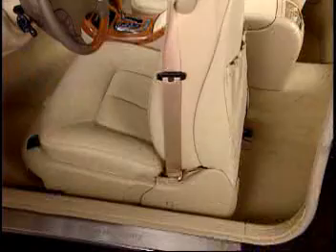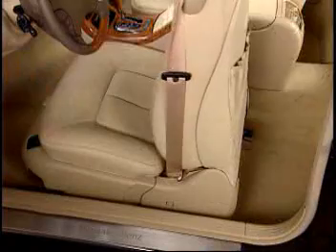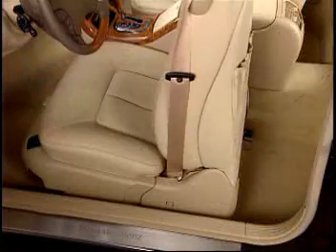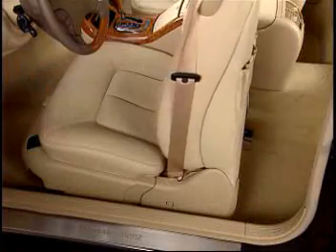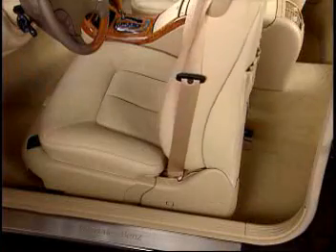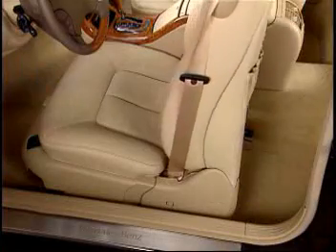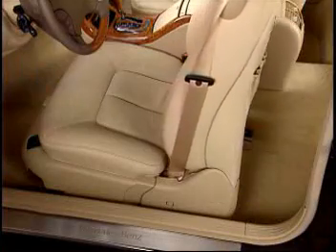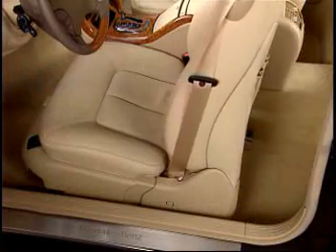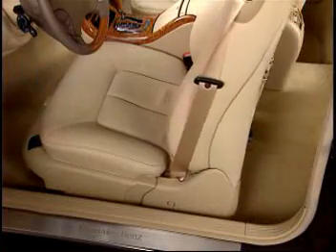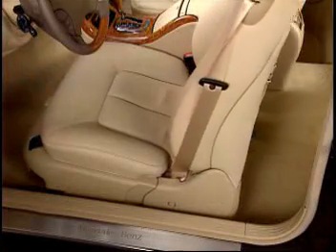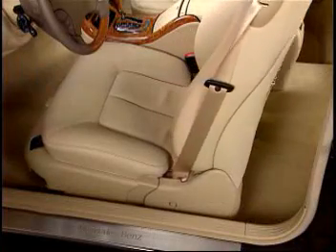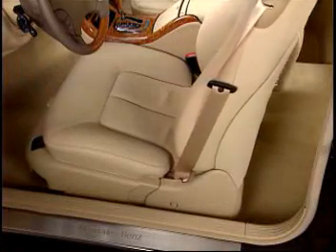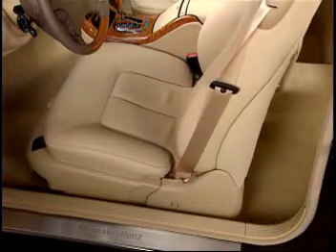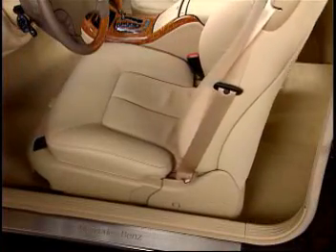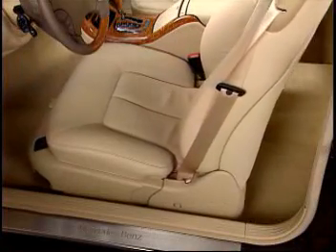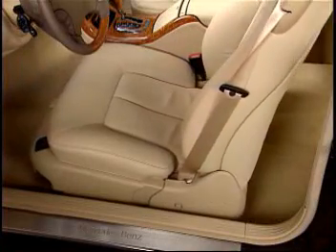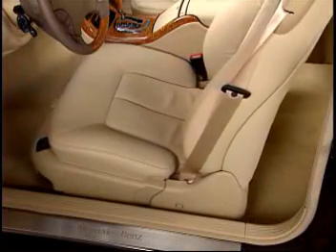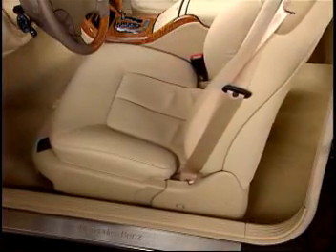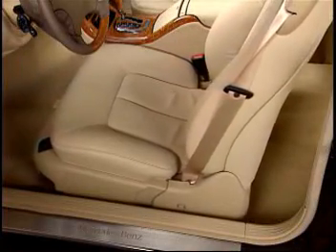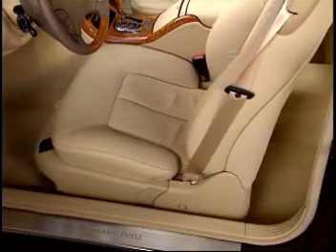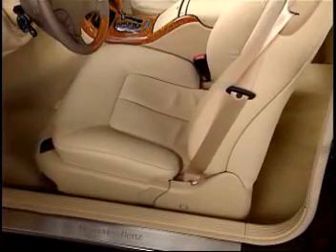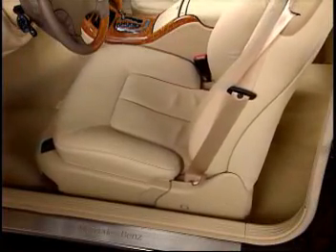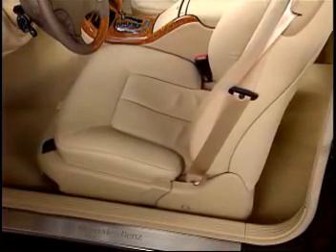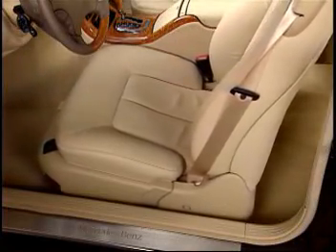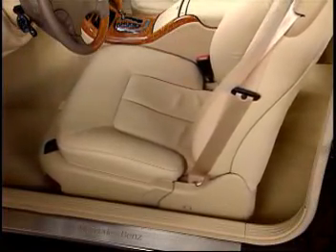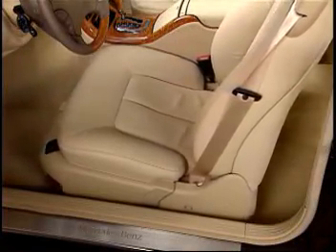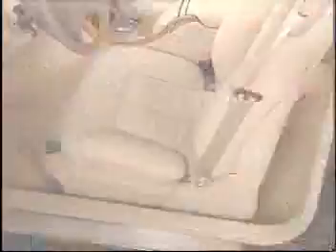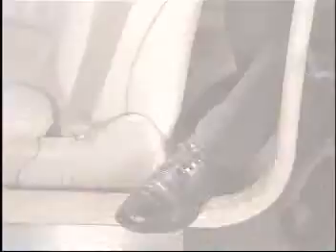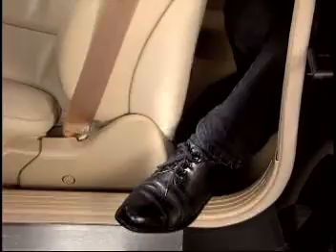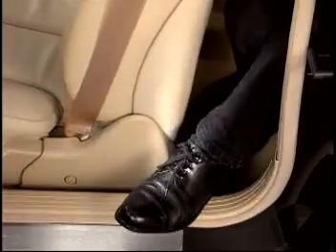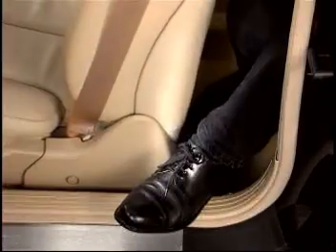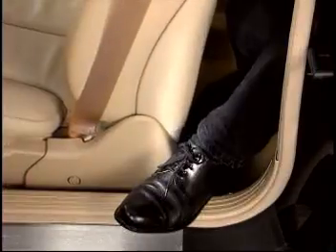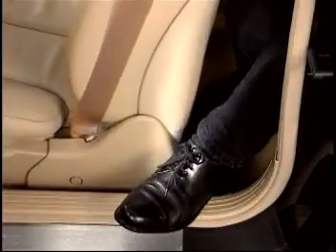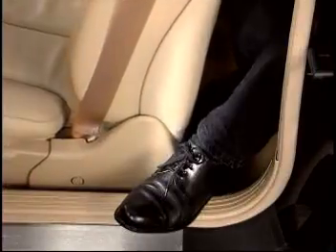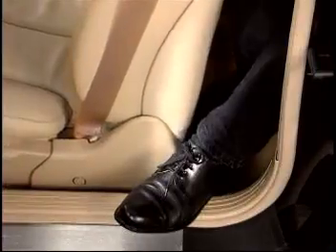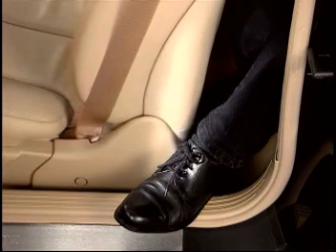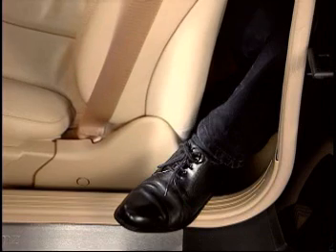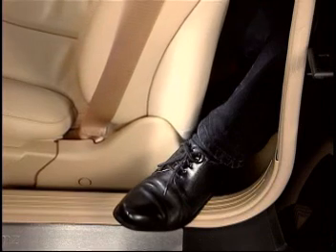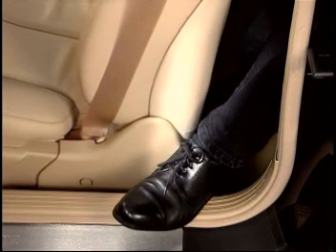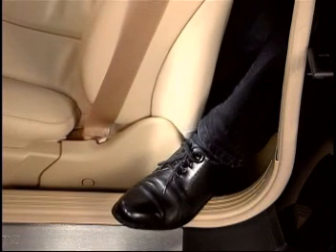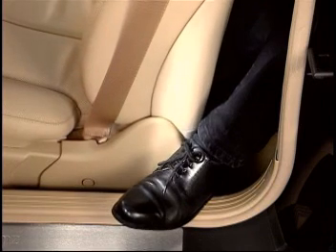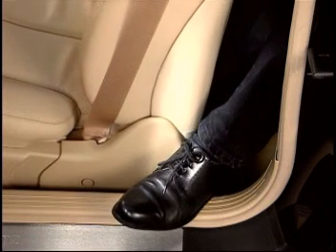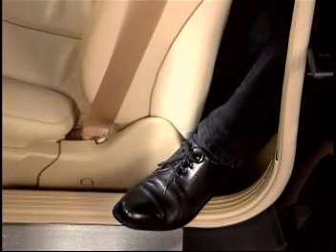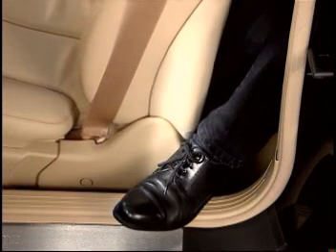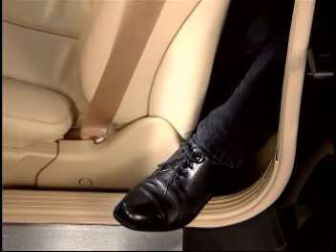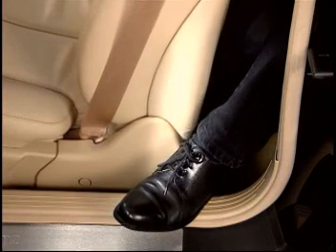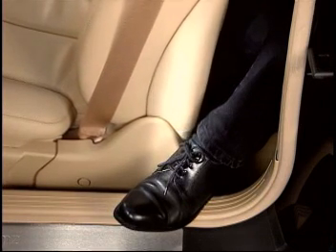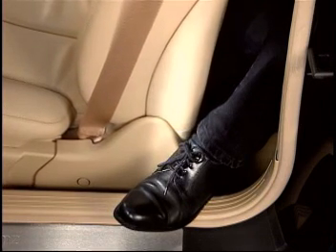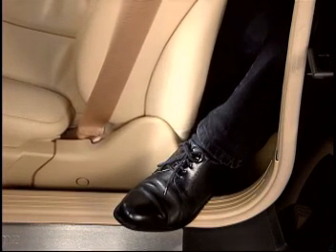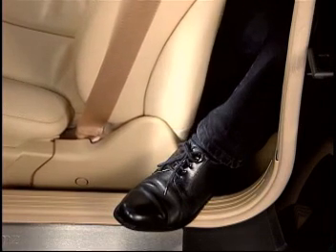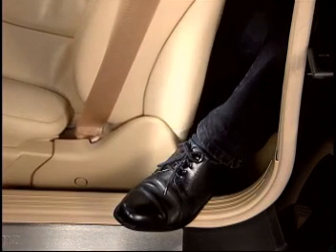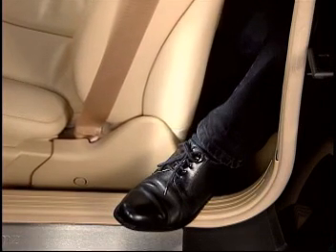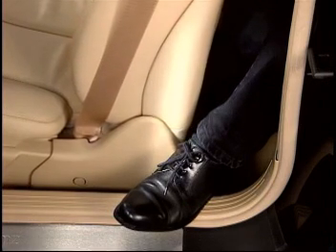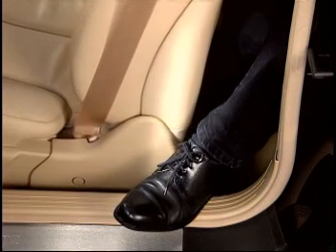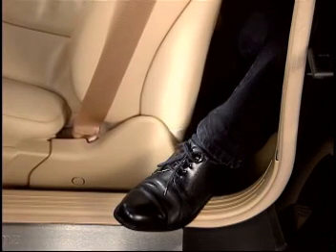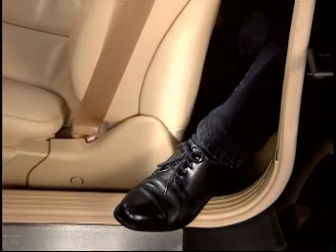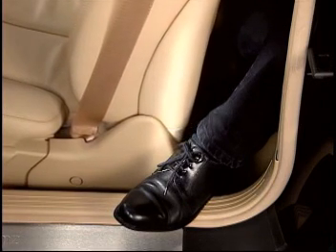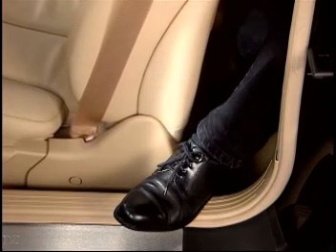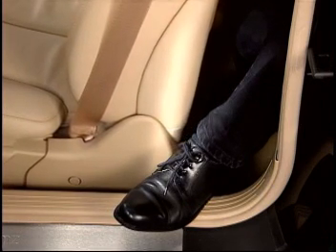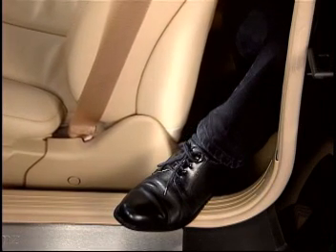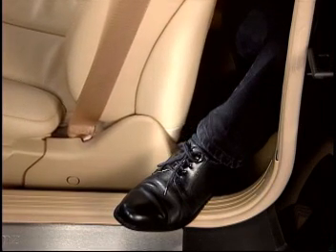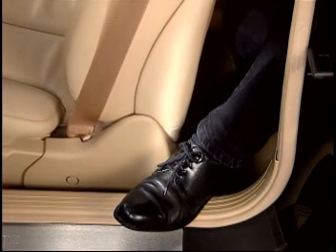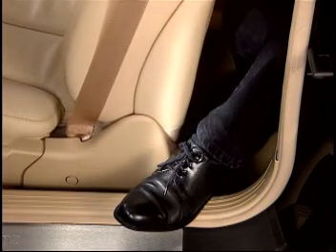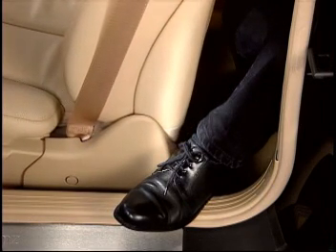If there is an obstruction, the sensor-controlled seat stops and automatically moves forward again by about 30 millimeters.